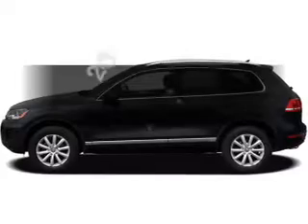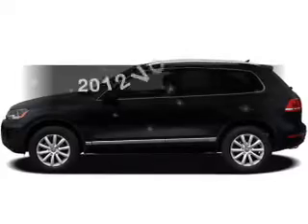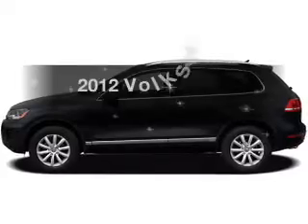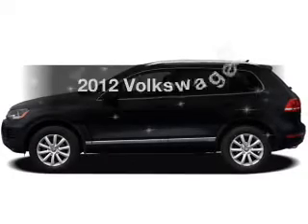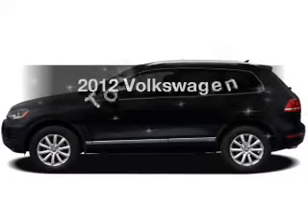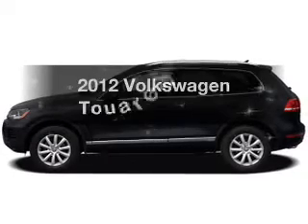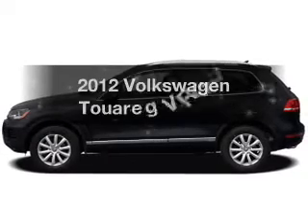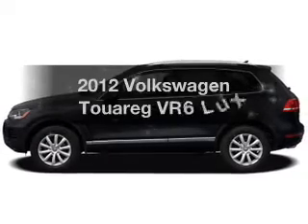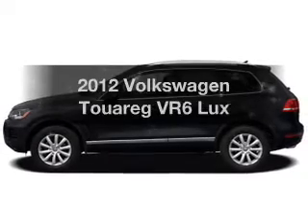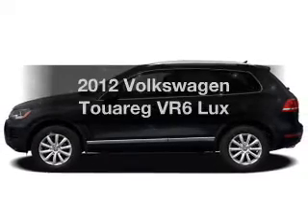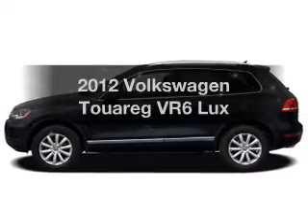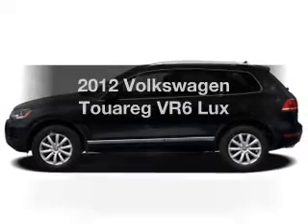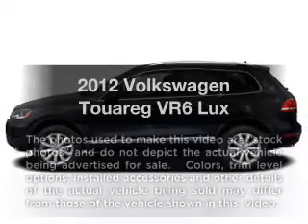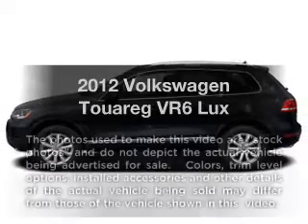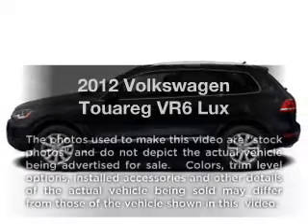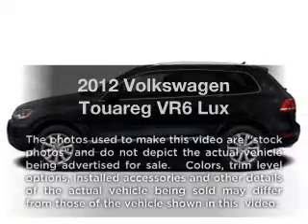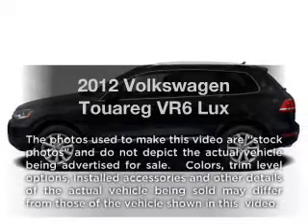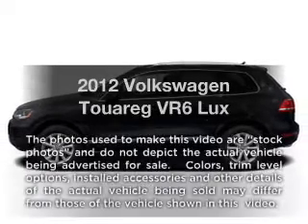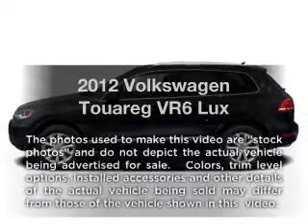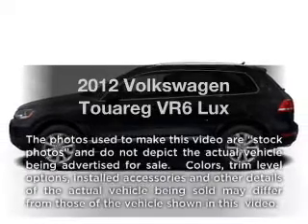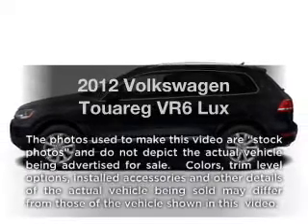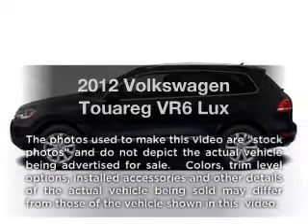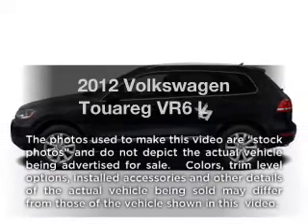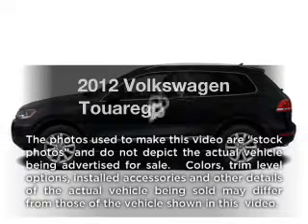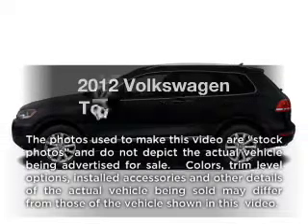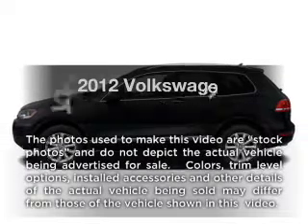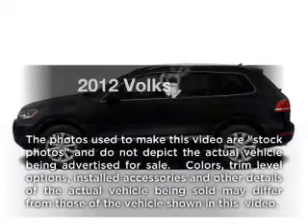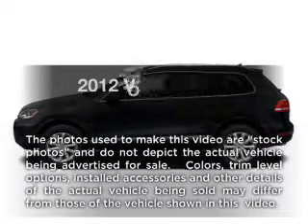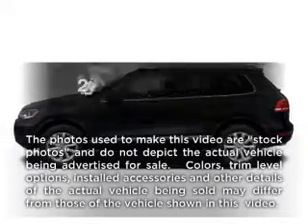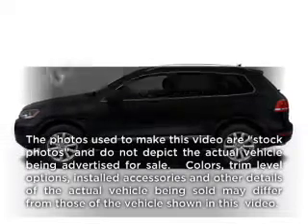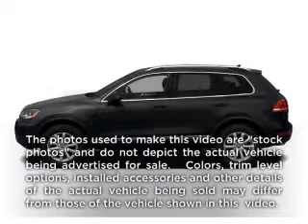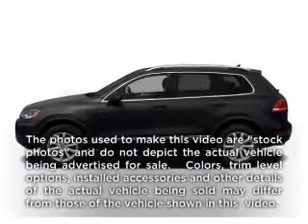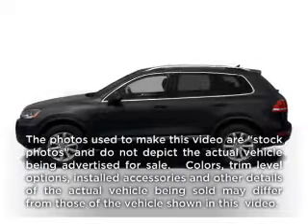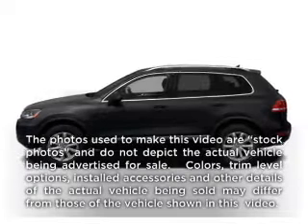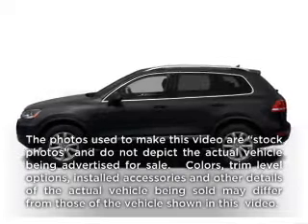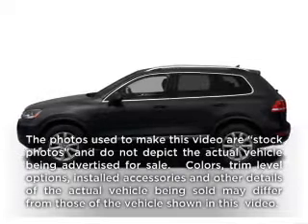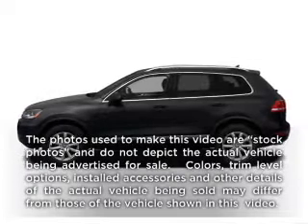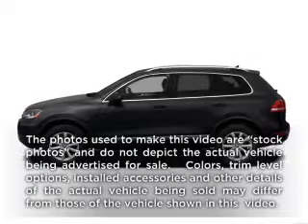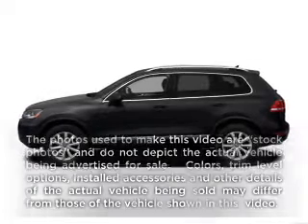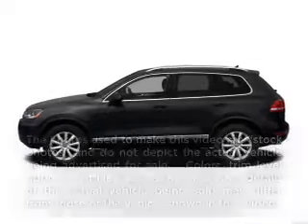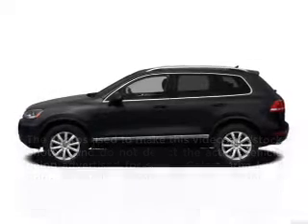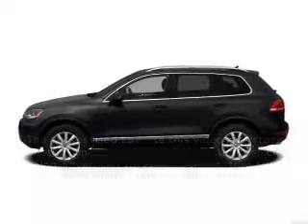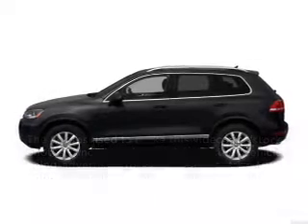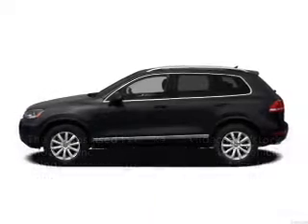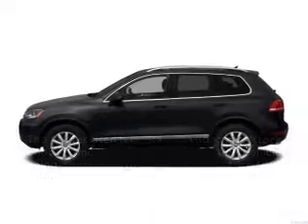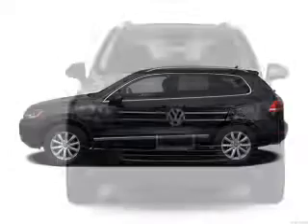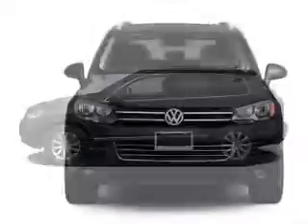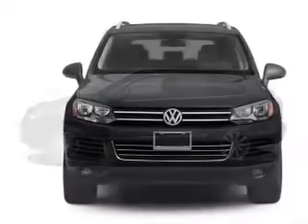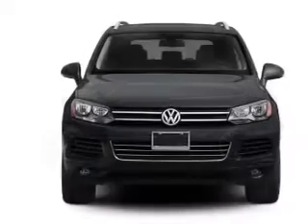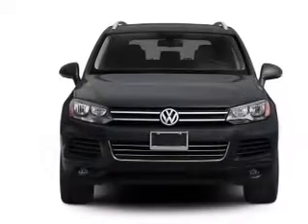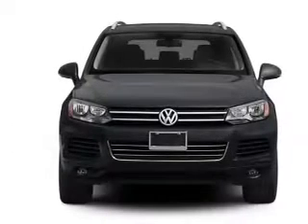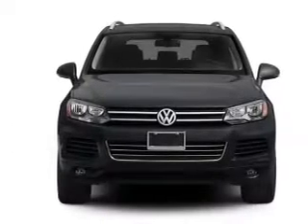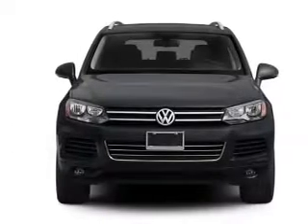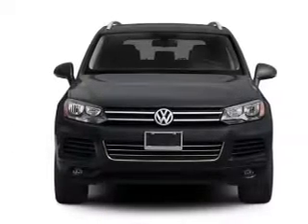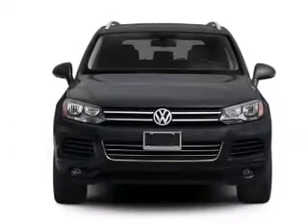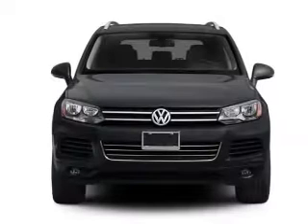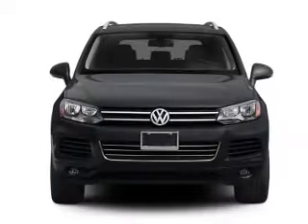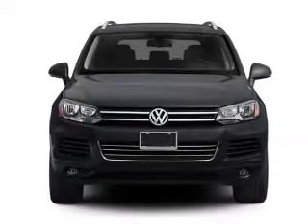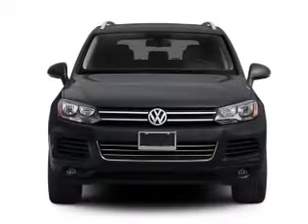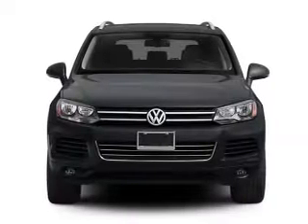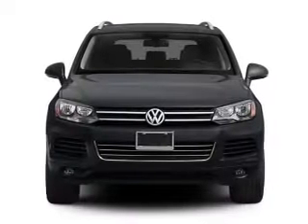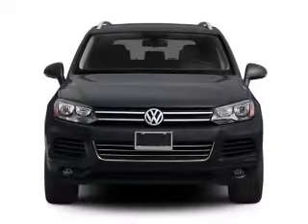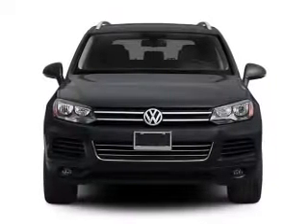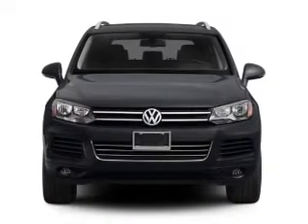Introducing the 2012 Volkswagen Touring. Everything you need under one roof with this great vehicle.